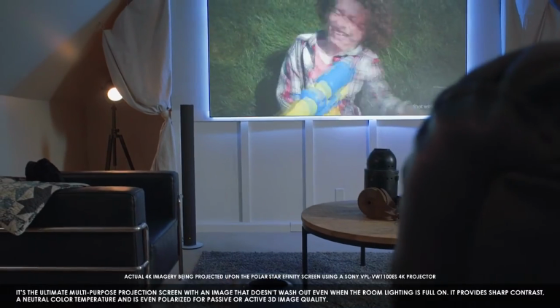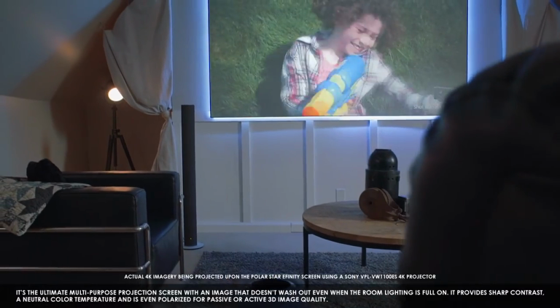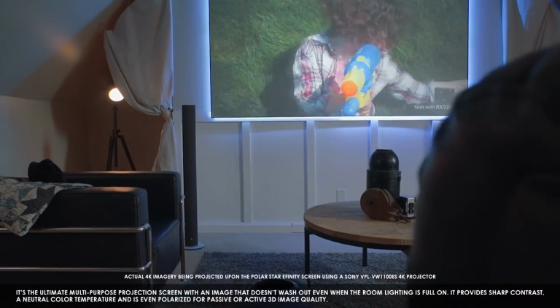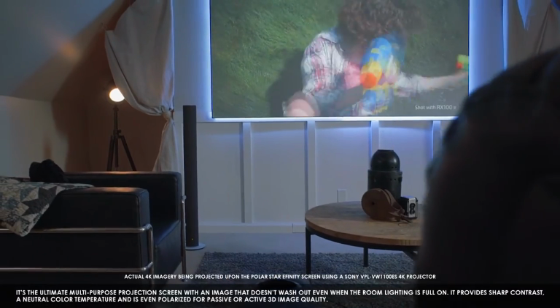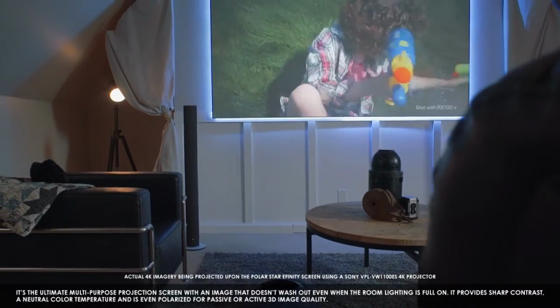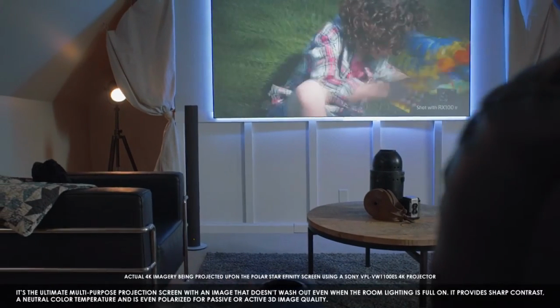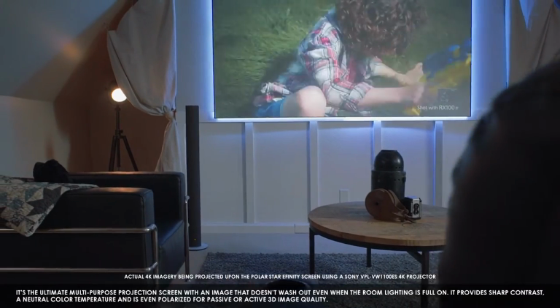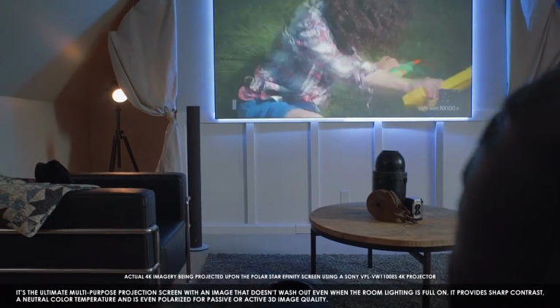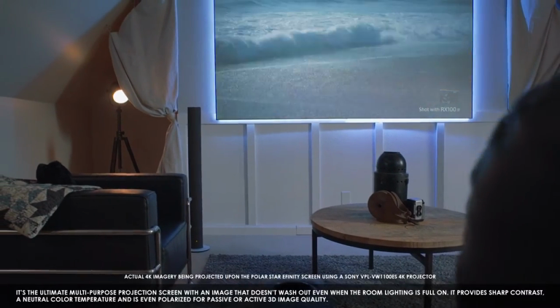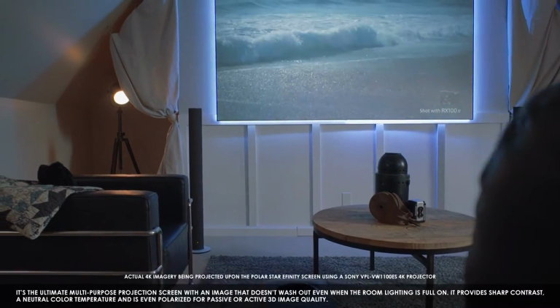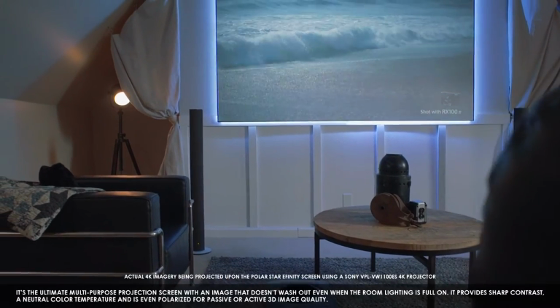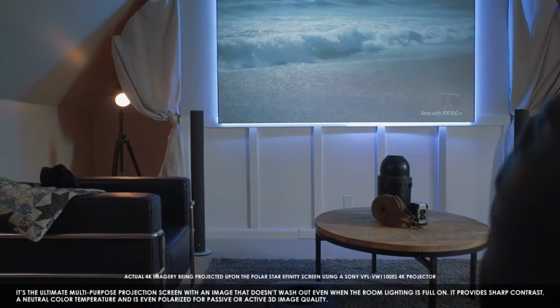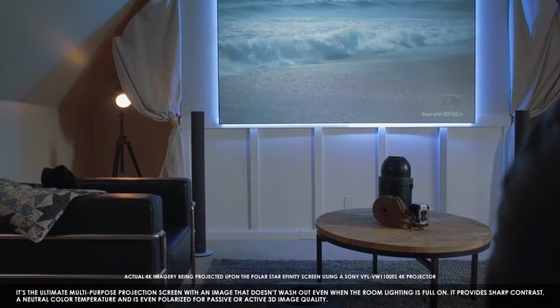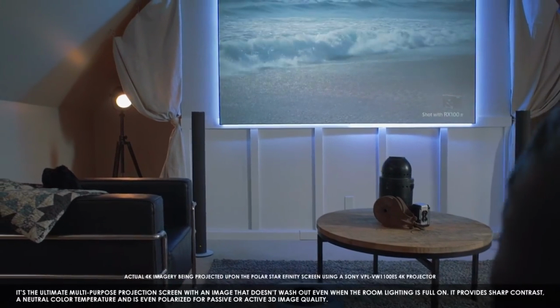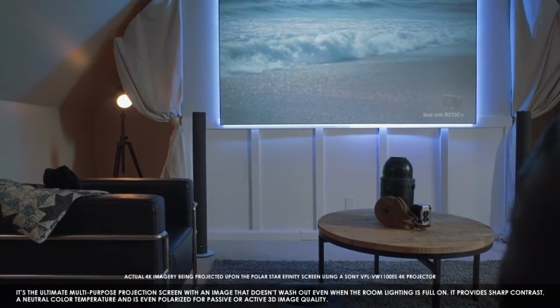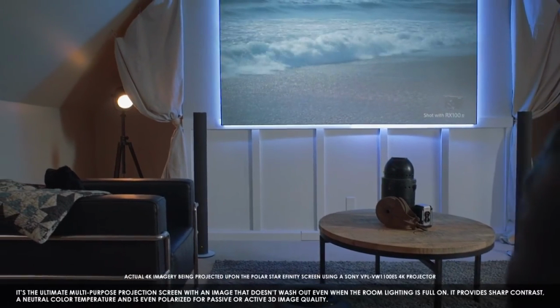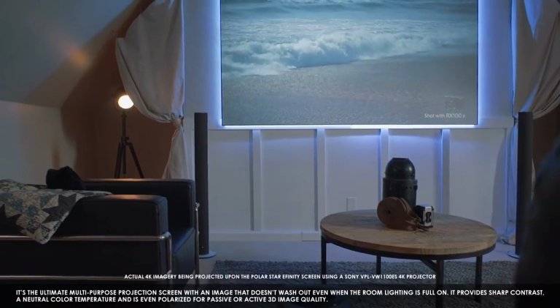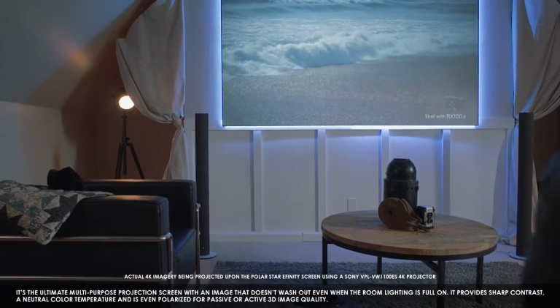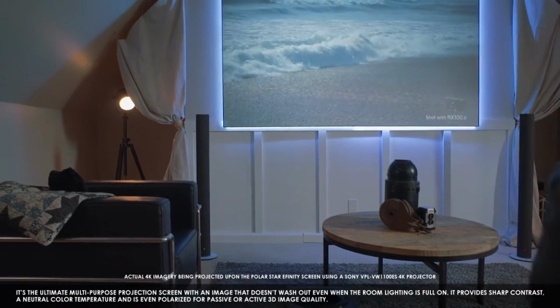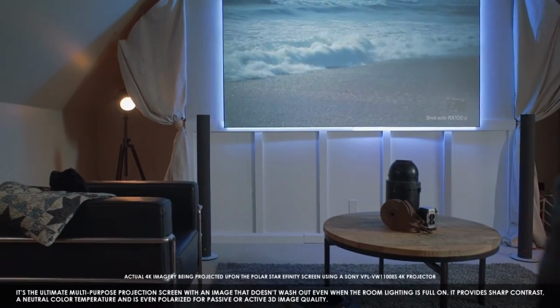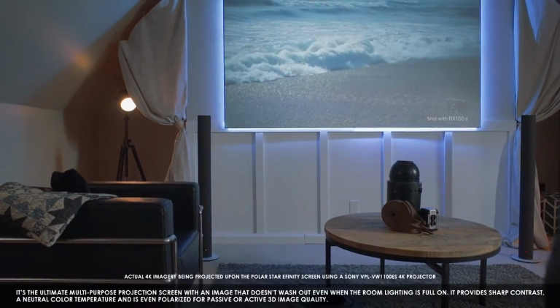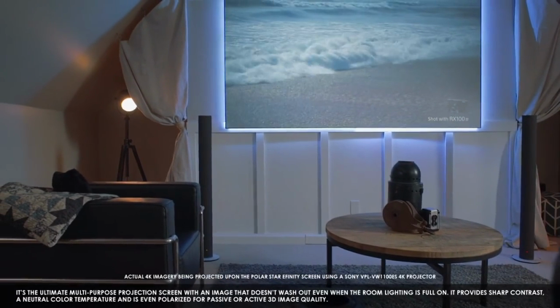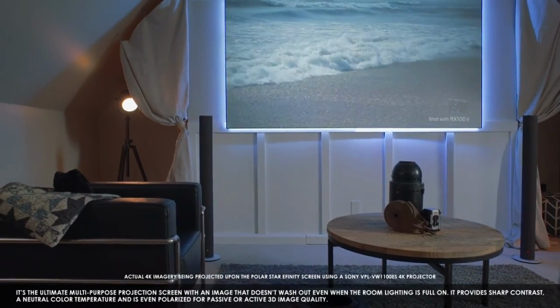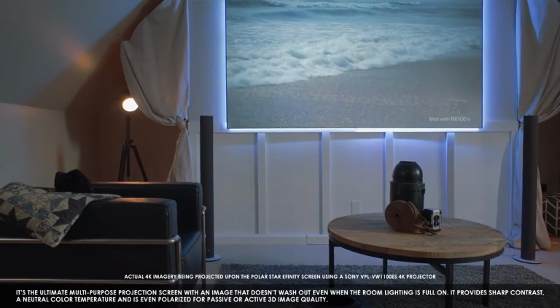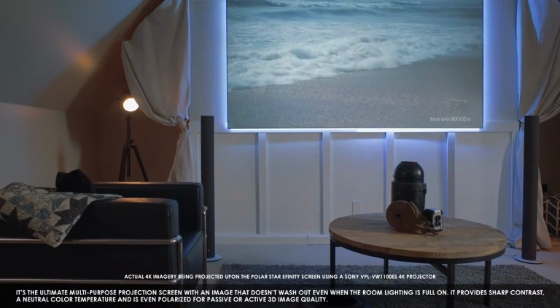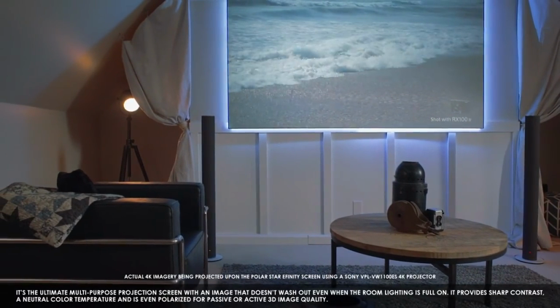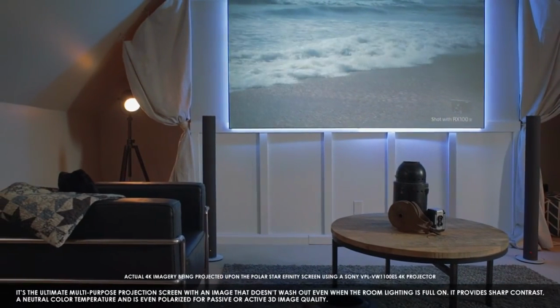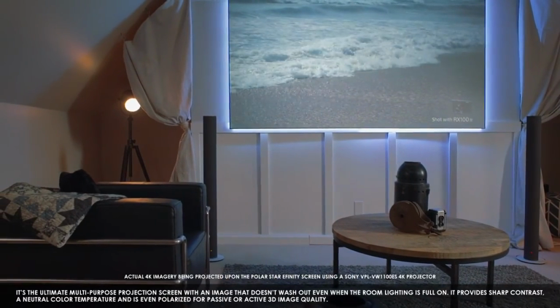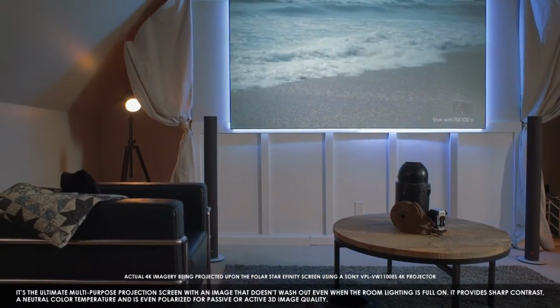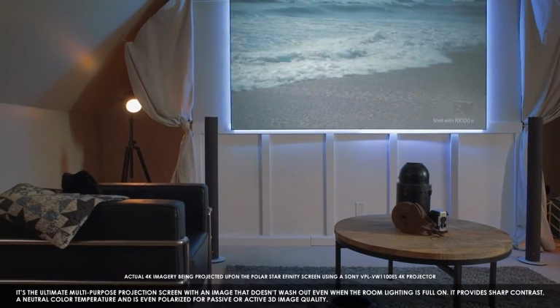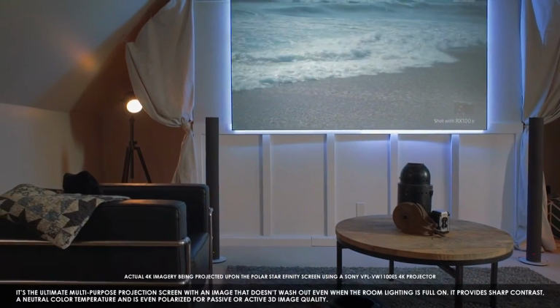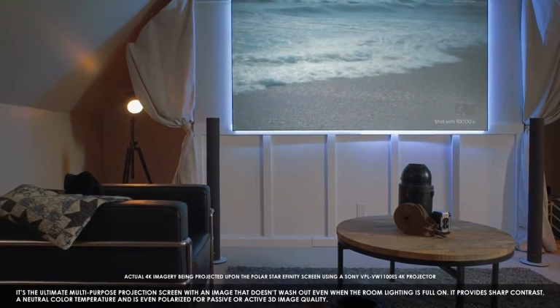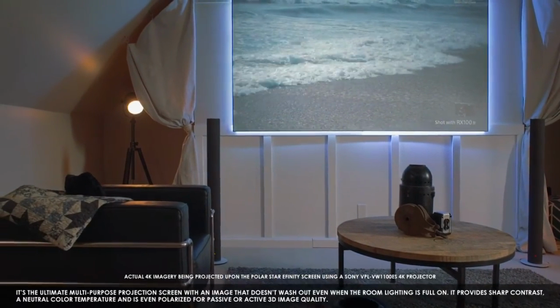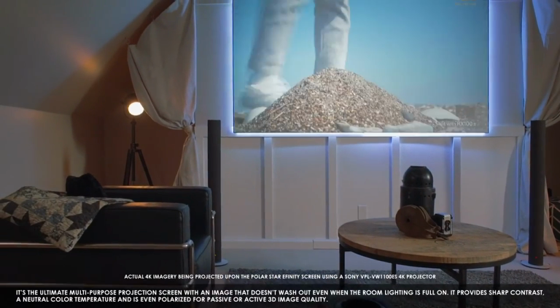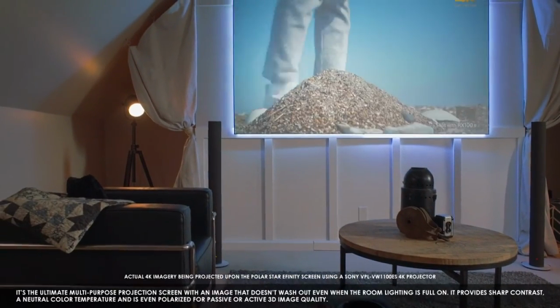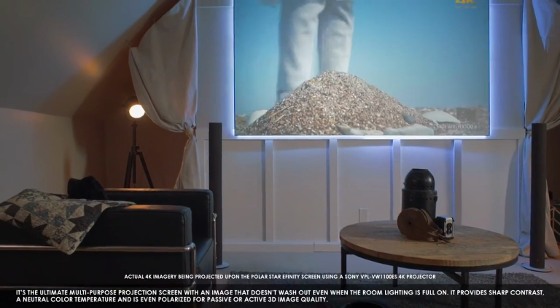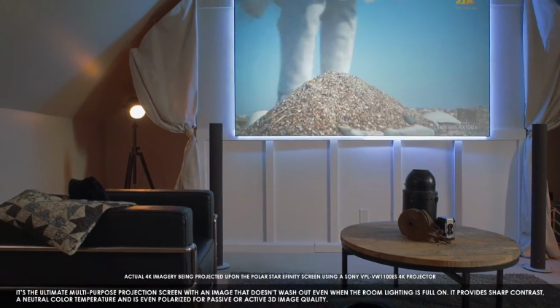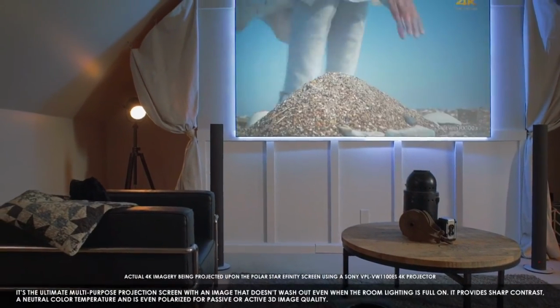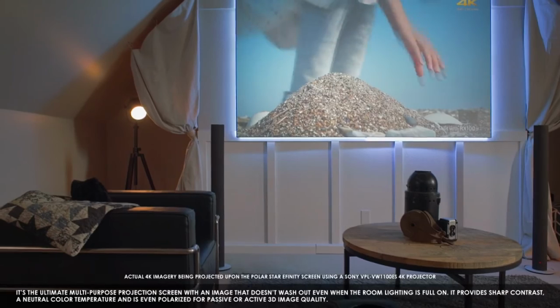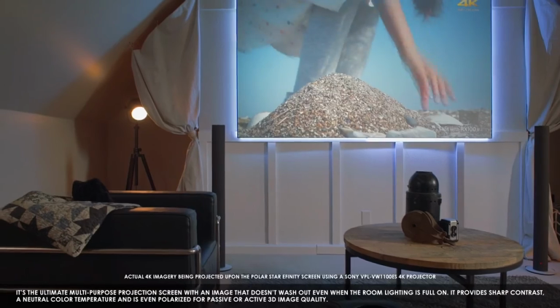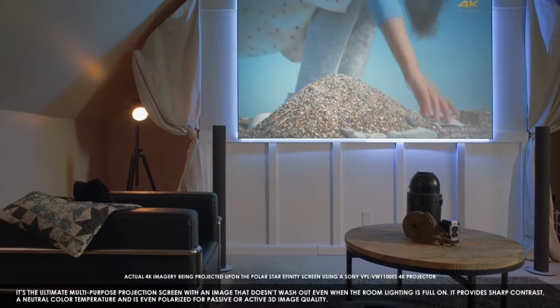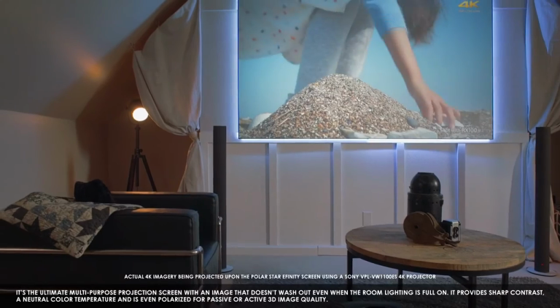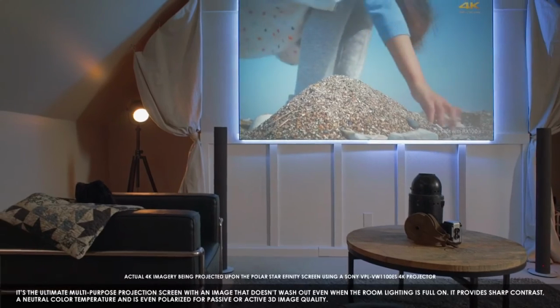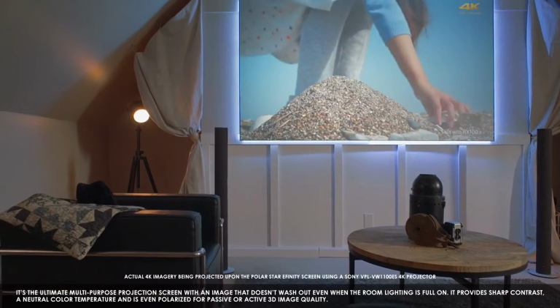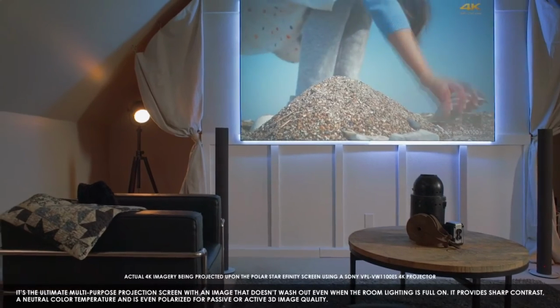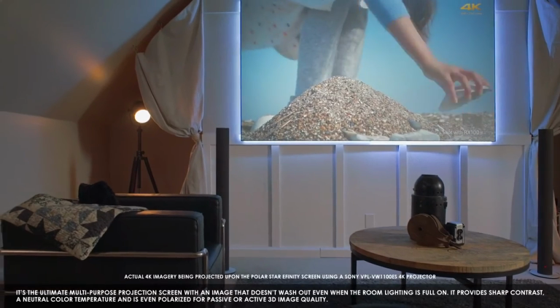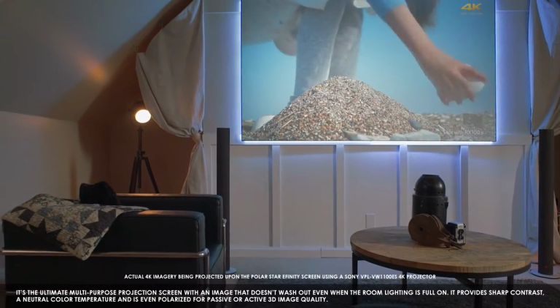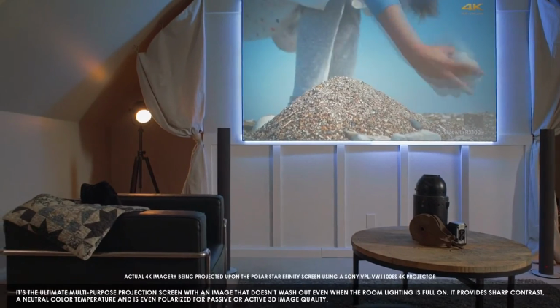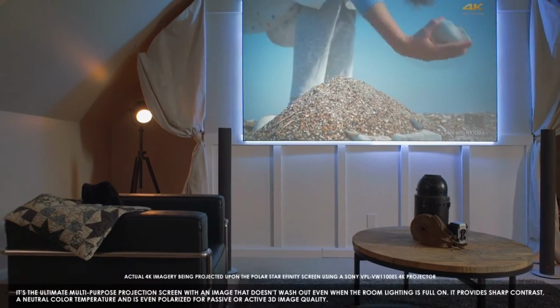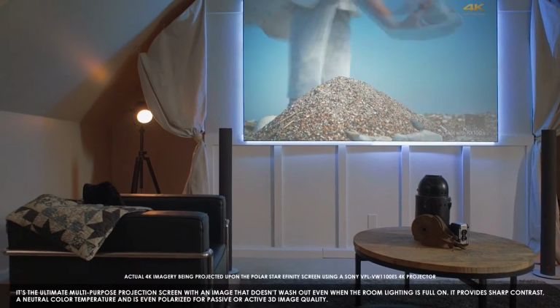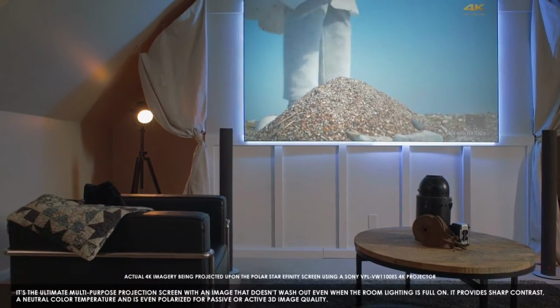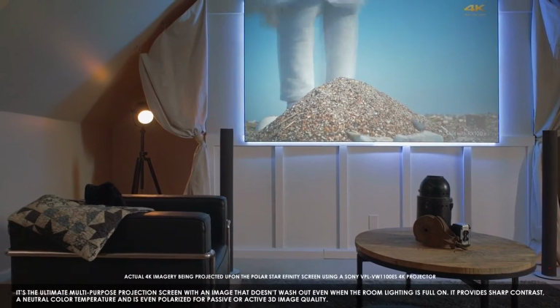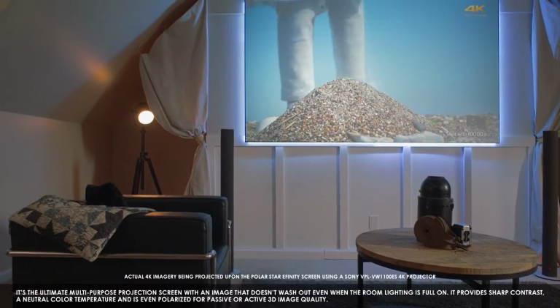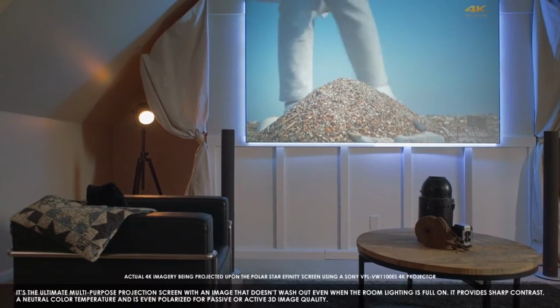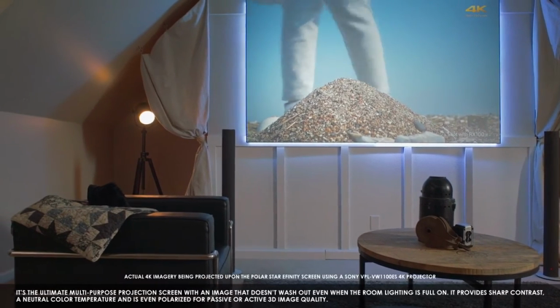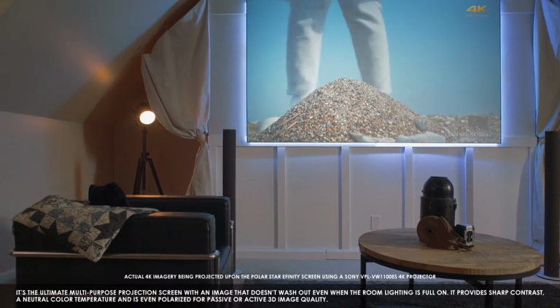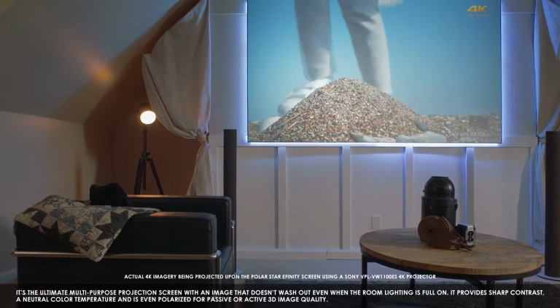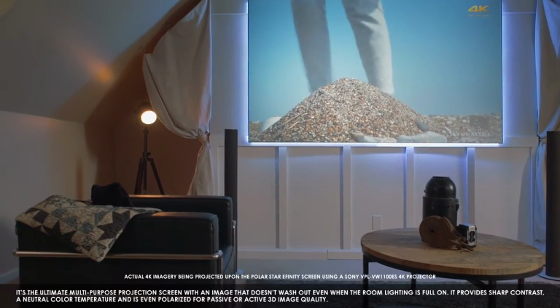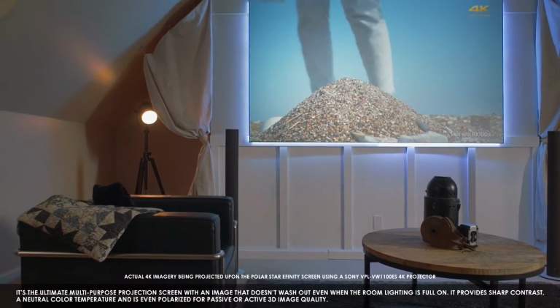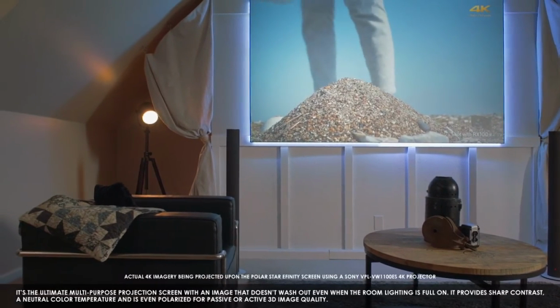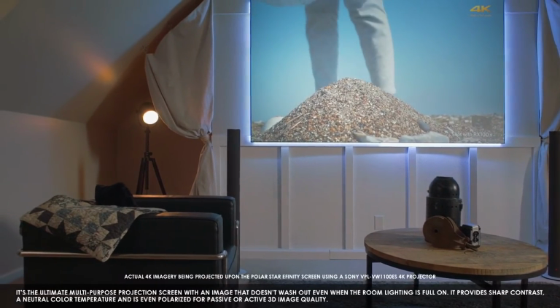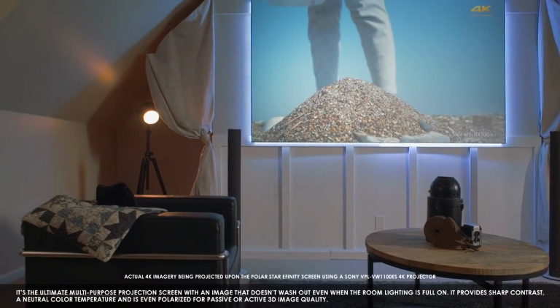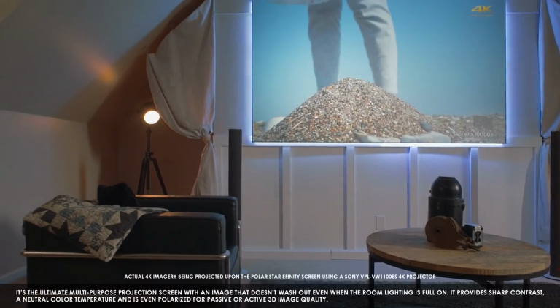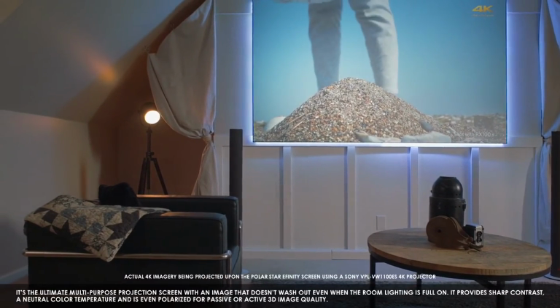It provides sharp contrast, a neutral color temperature, and is even polarized for passive or active 3D image quality.